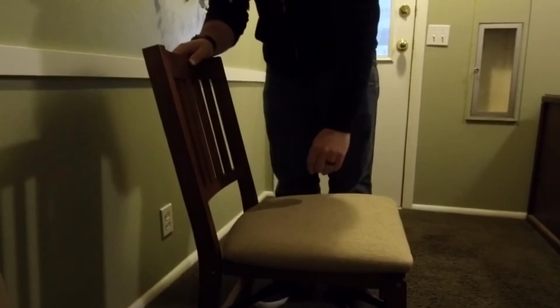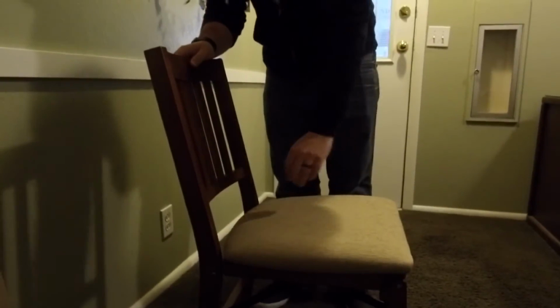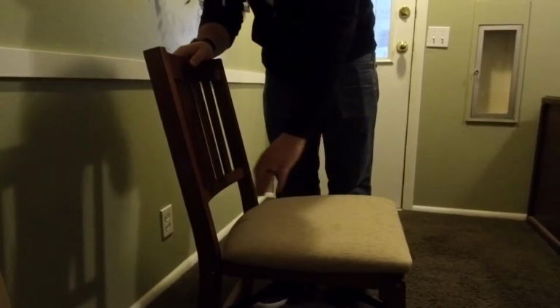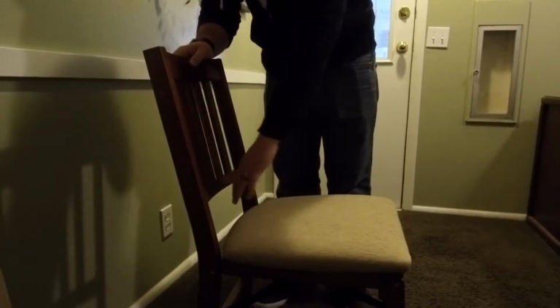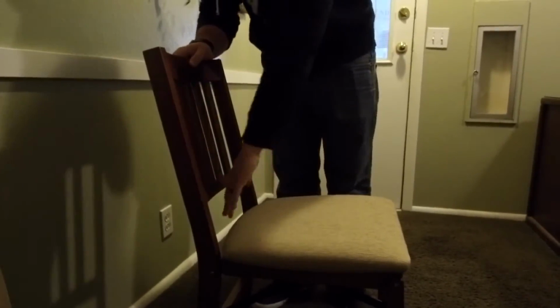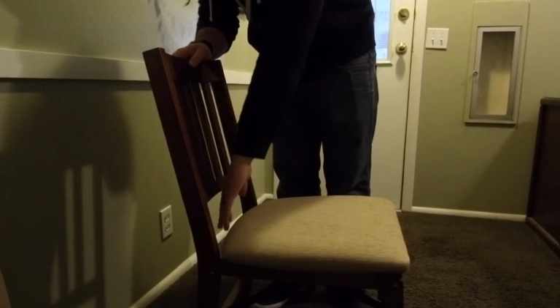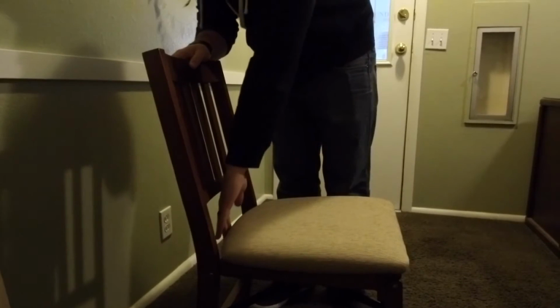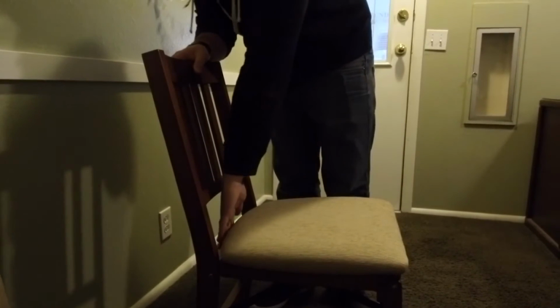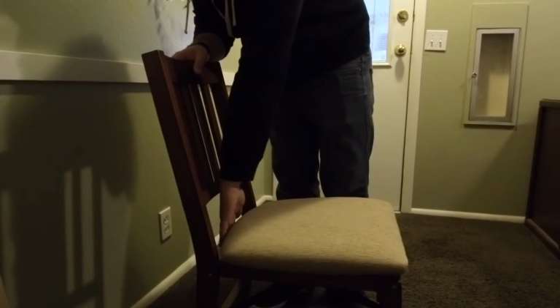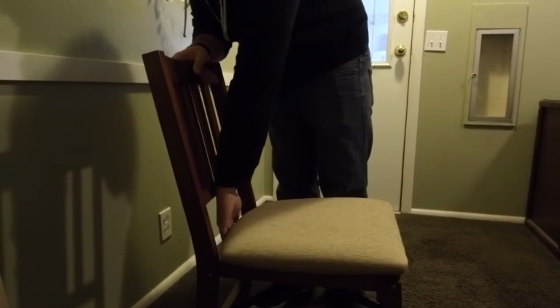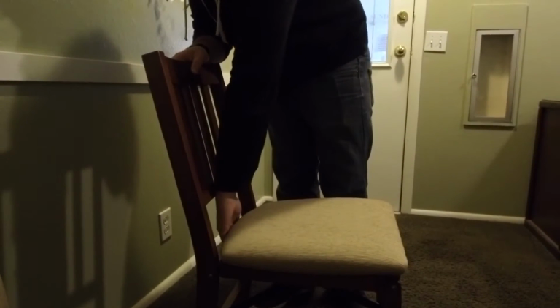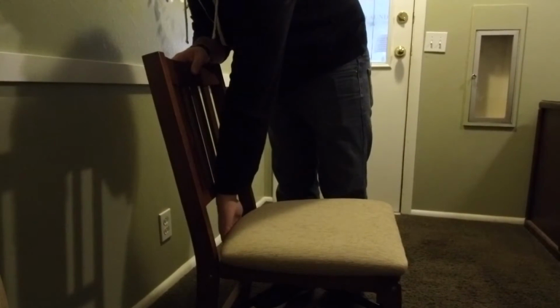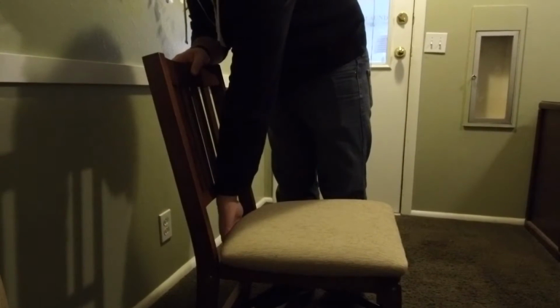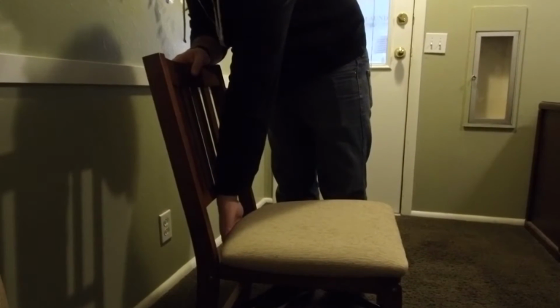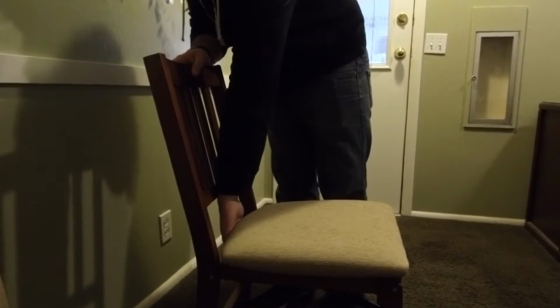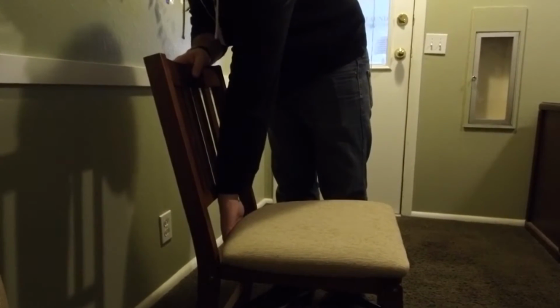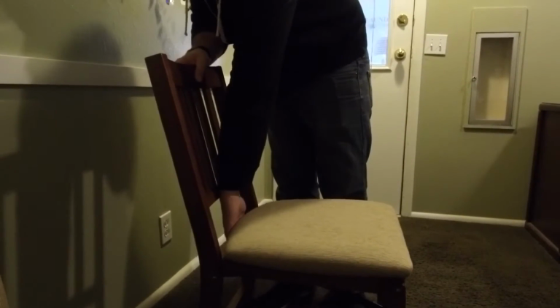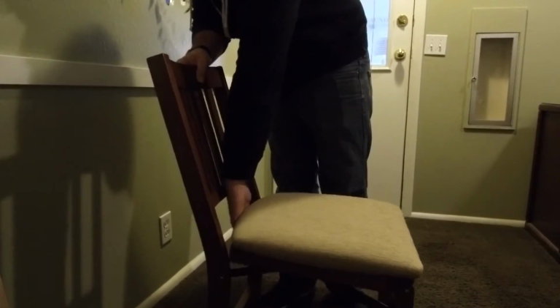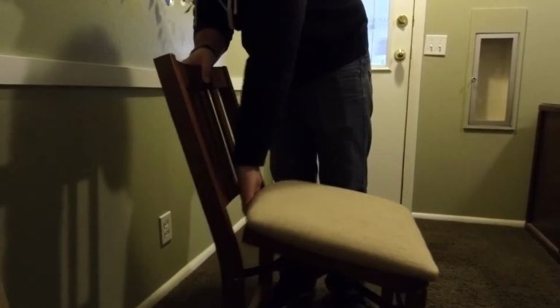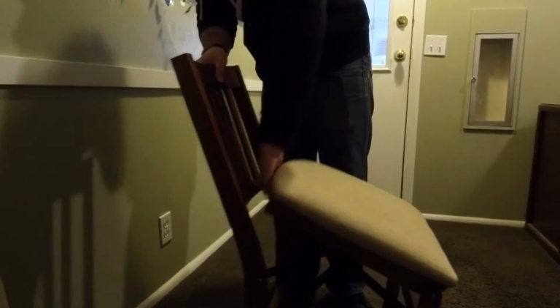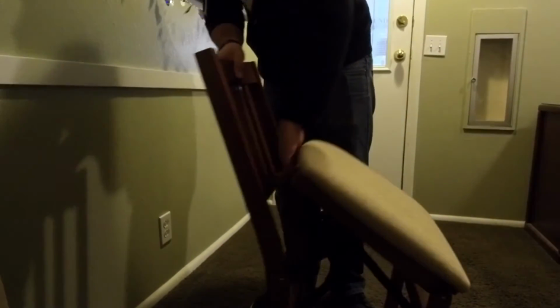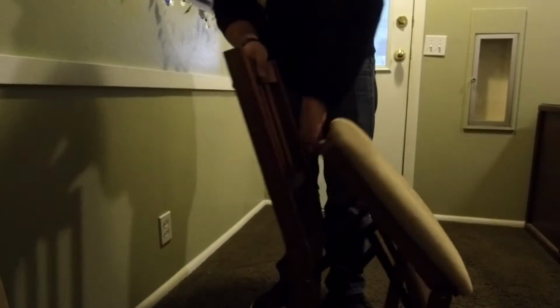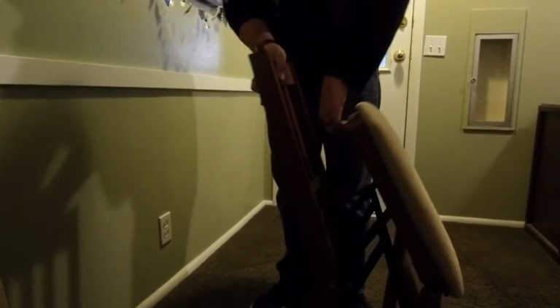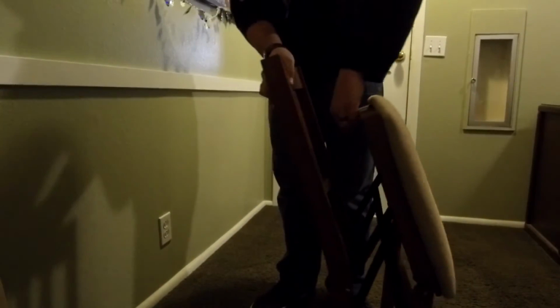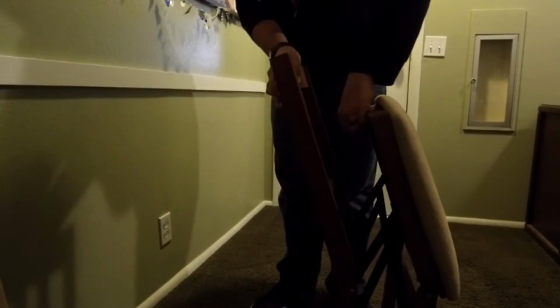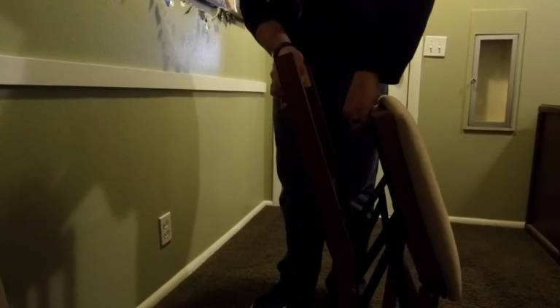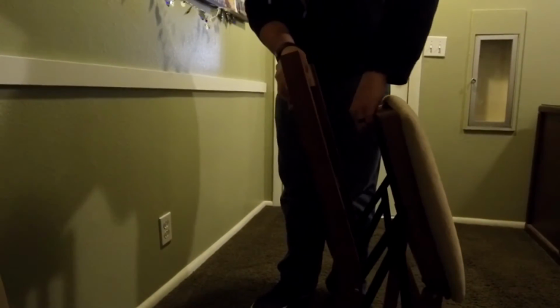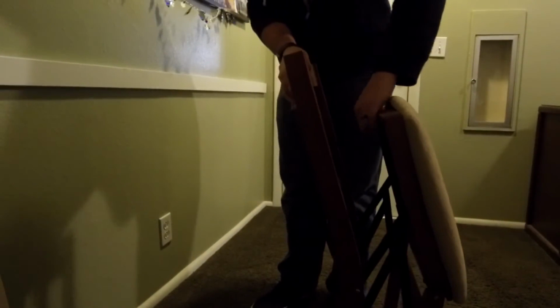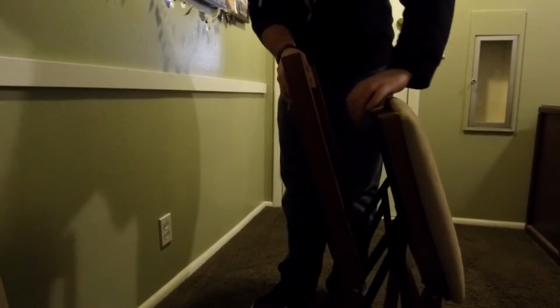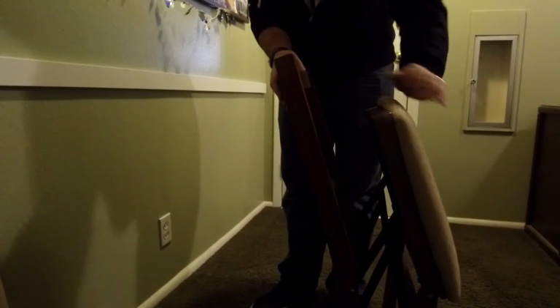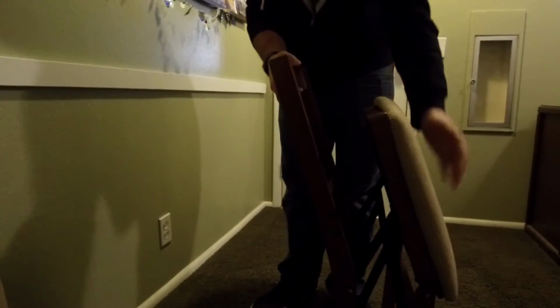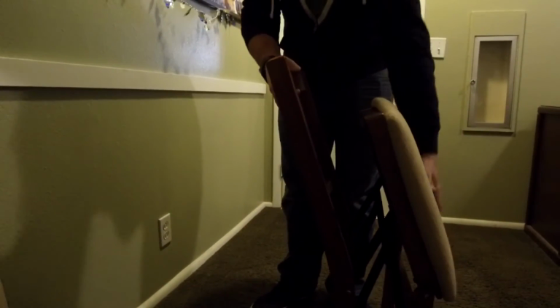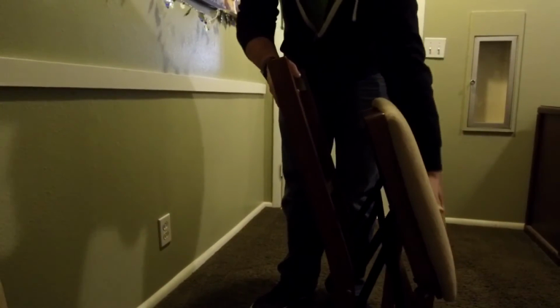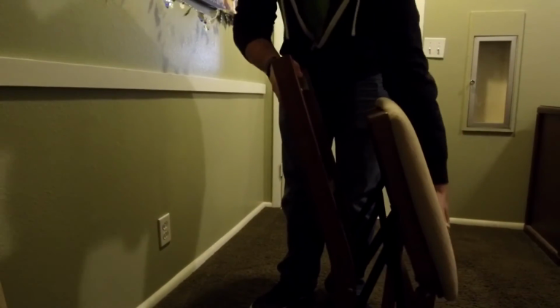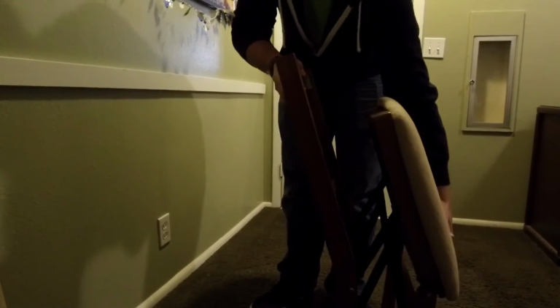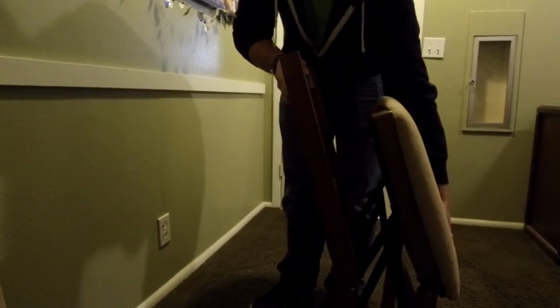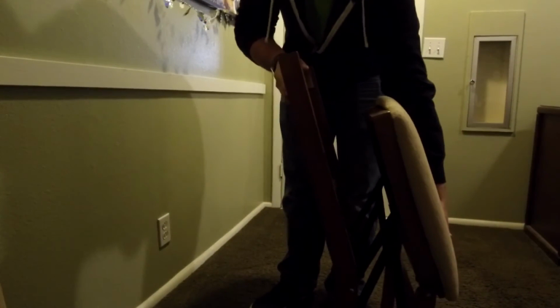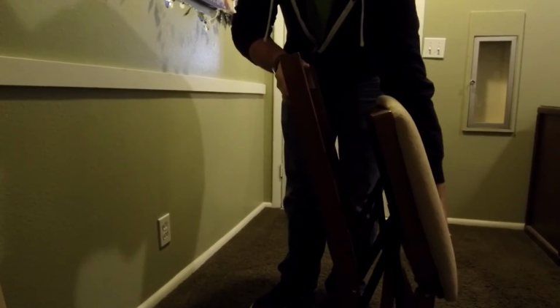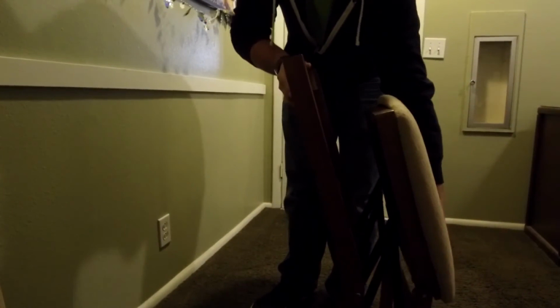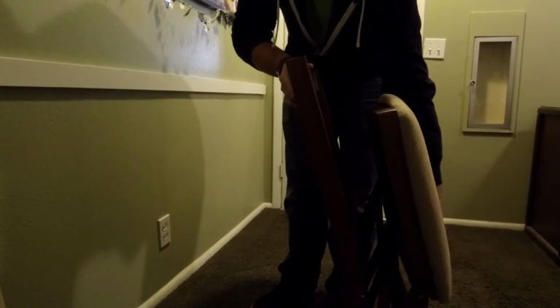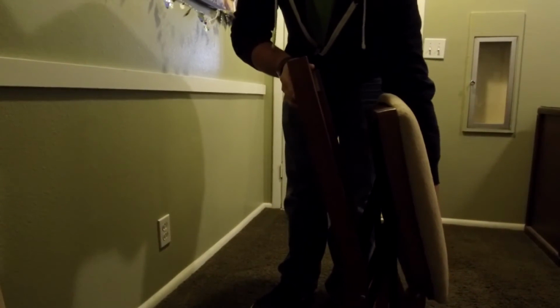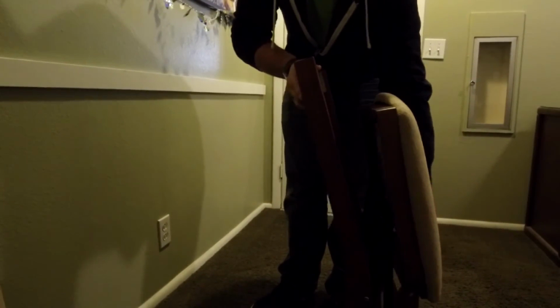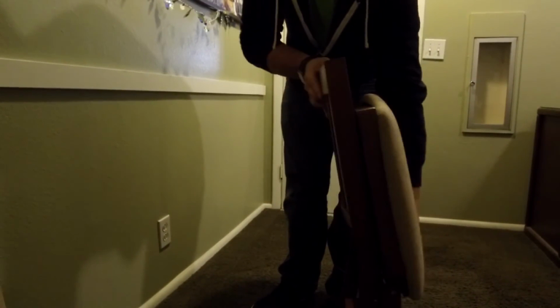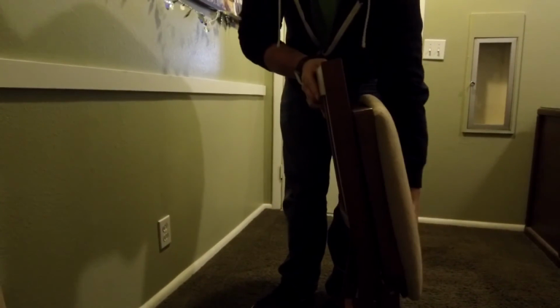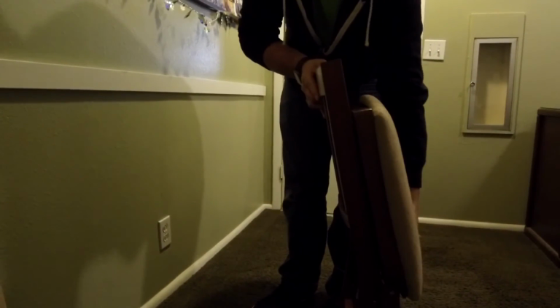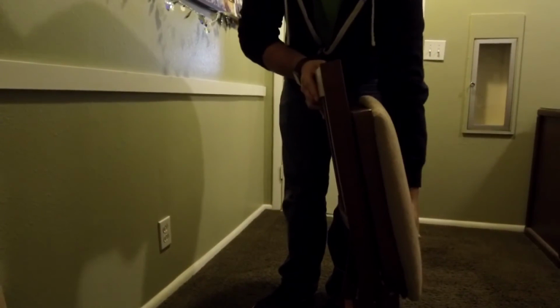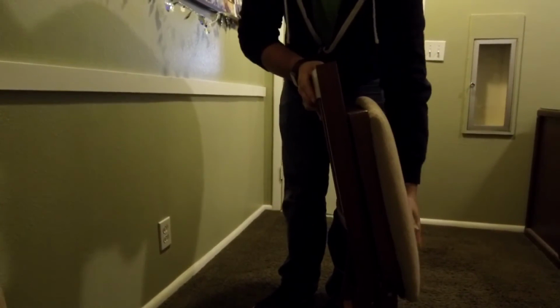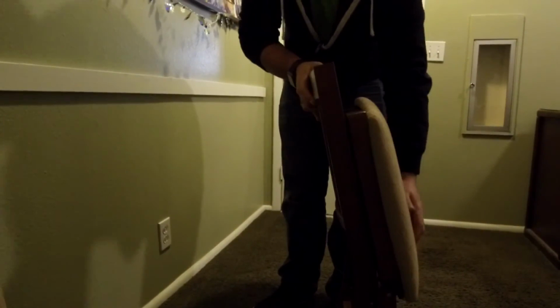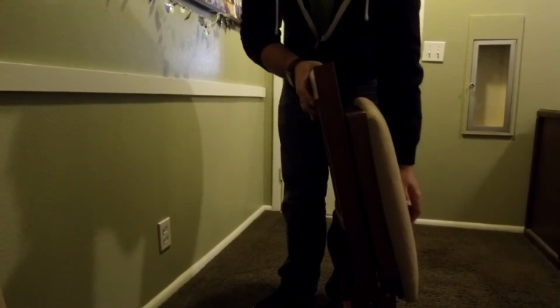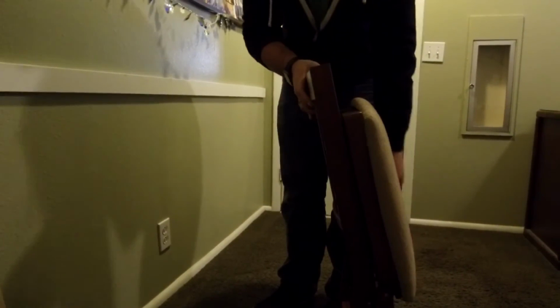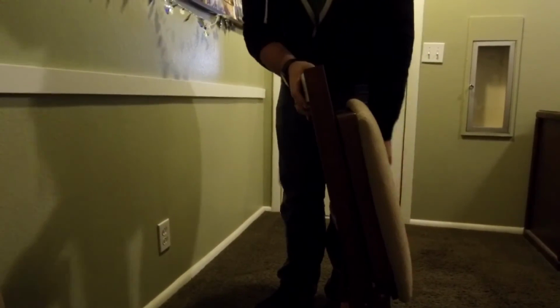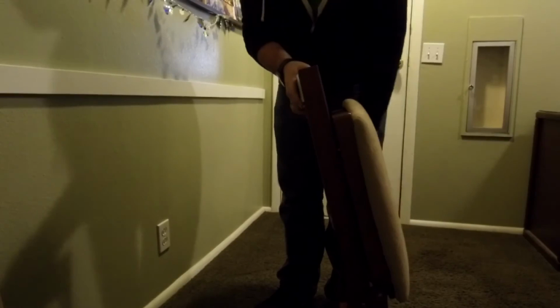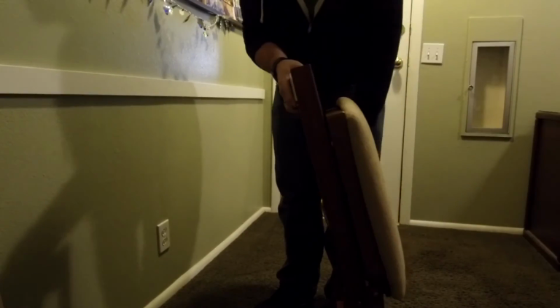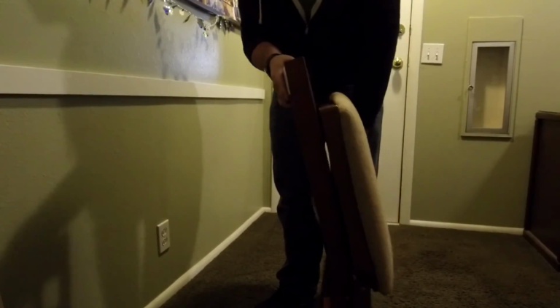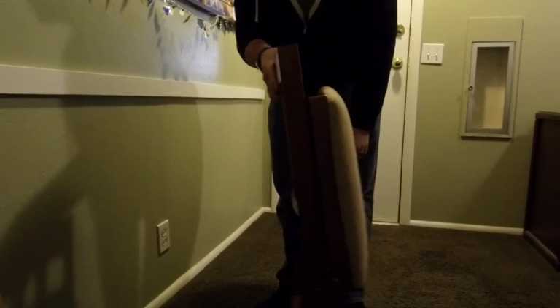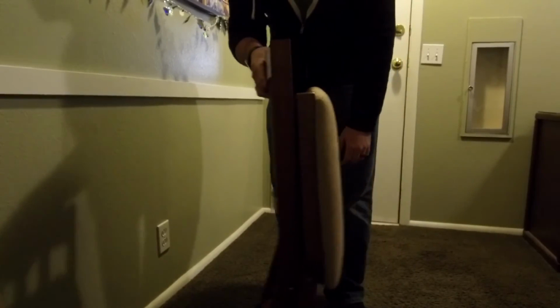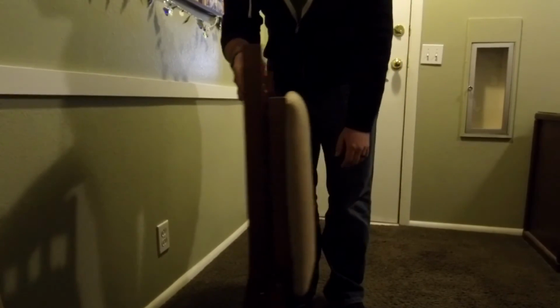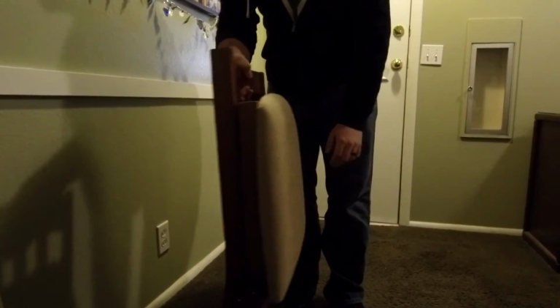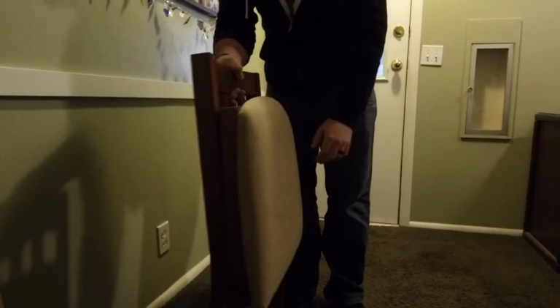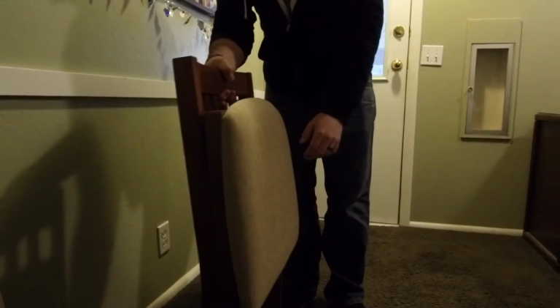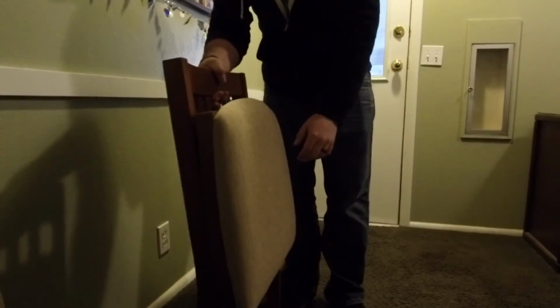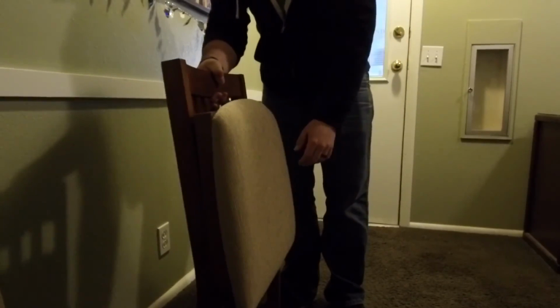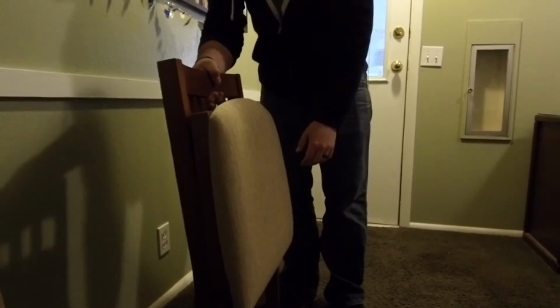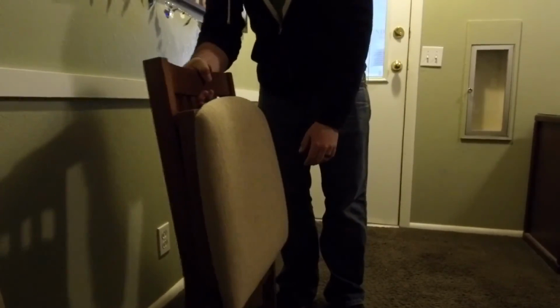The way that you fold it up is you pull and then you just push and ta-da! You're all done.